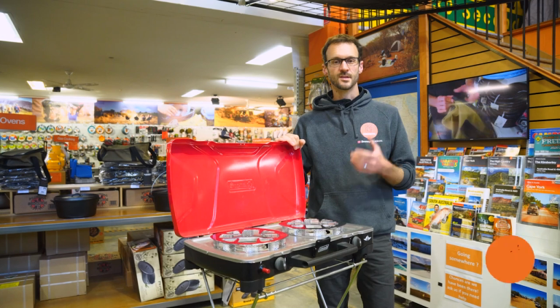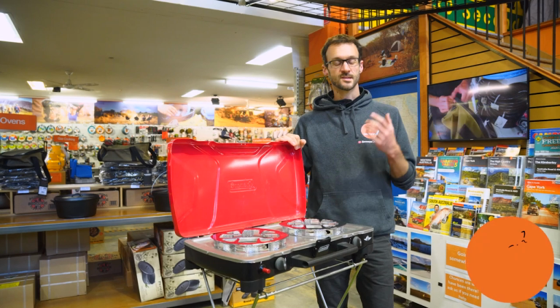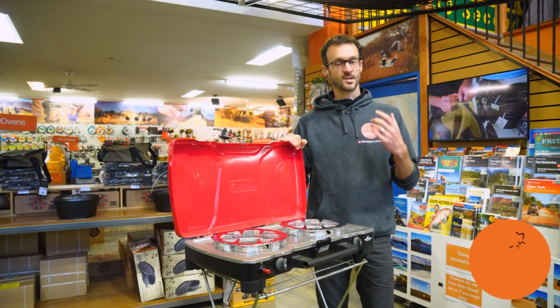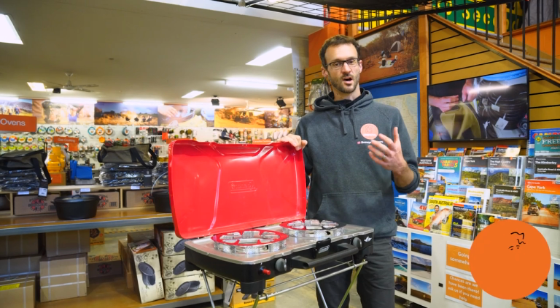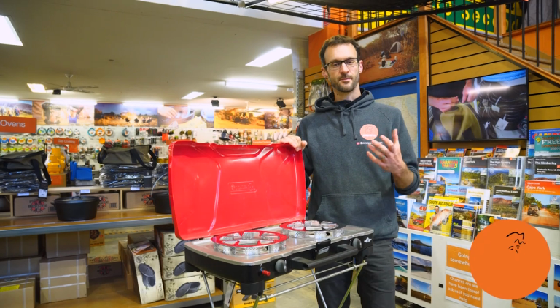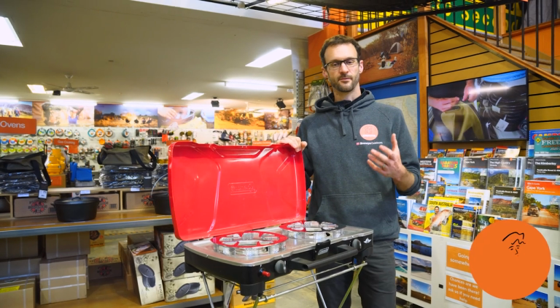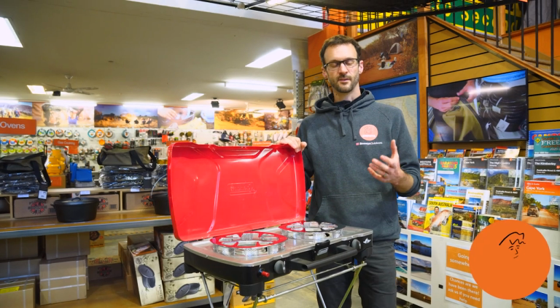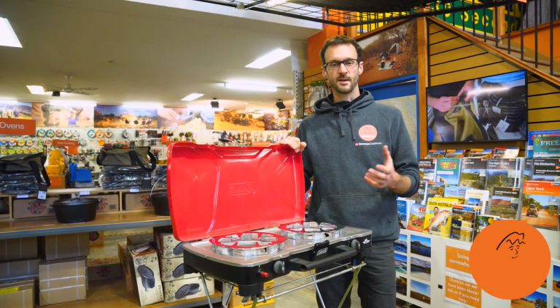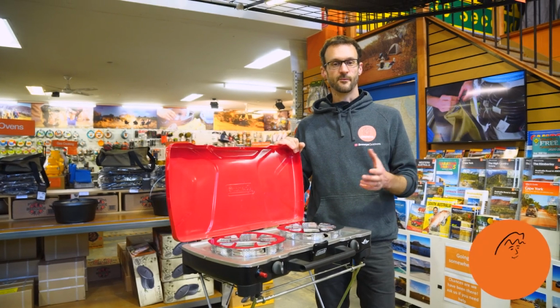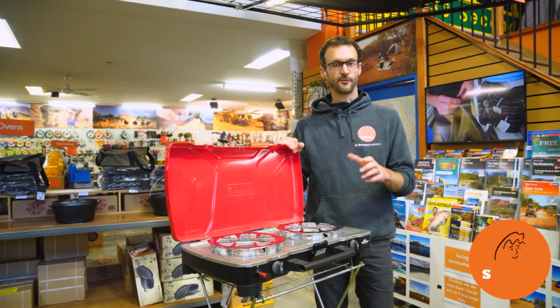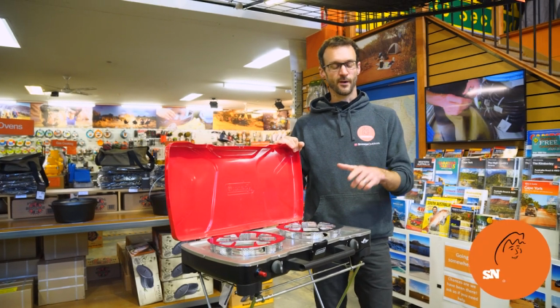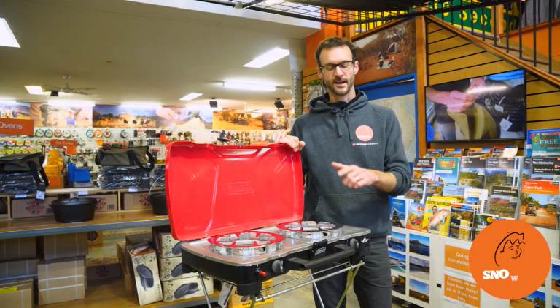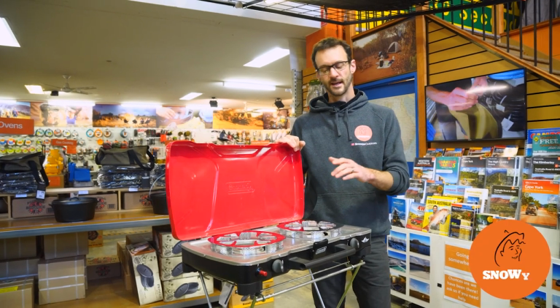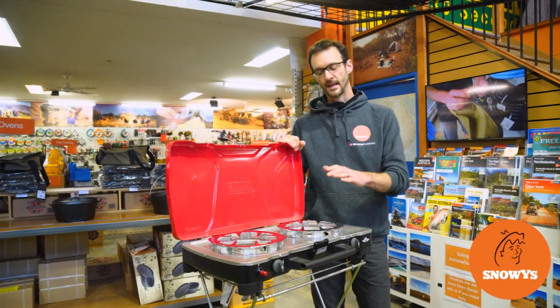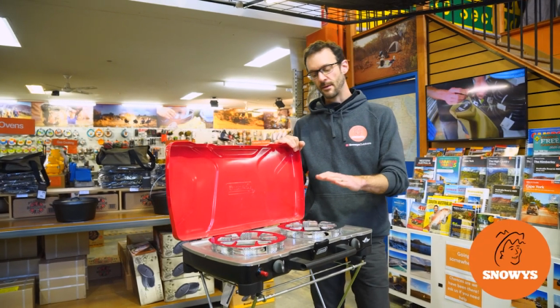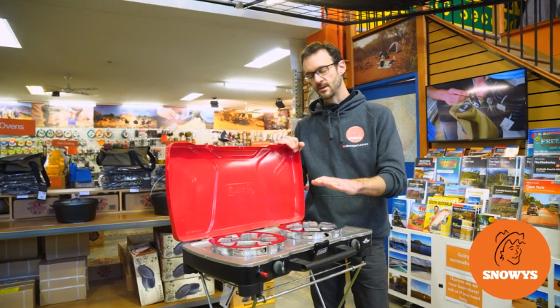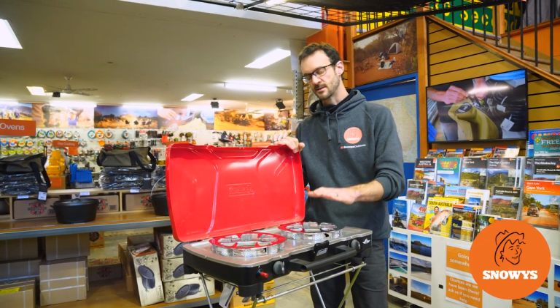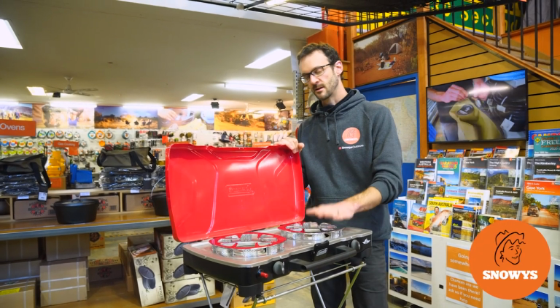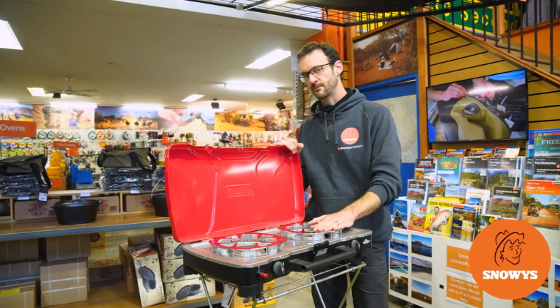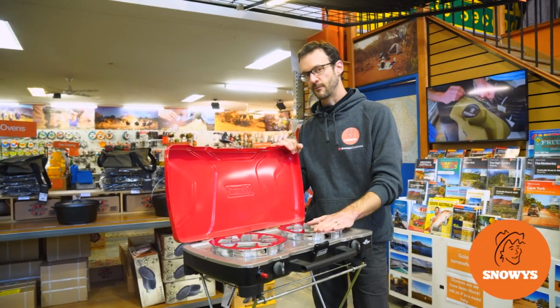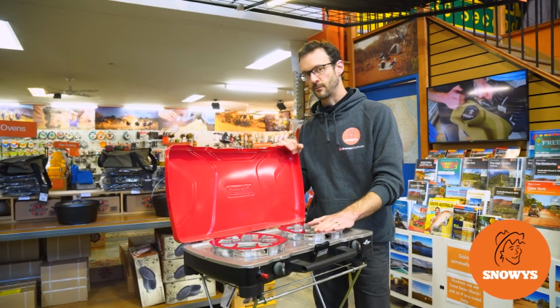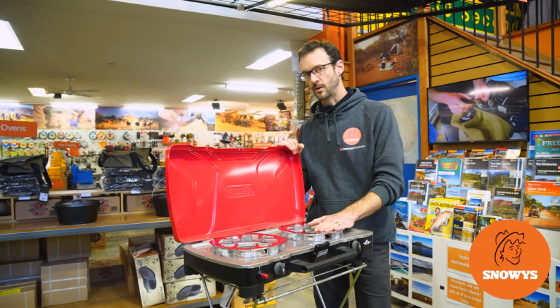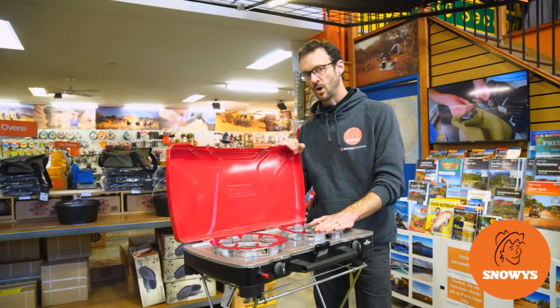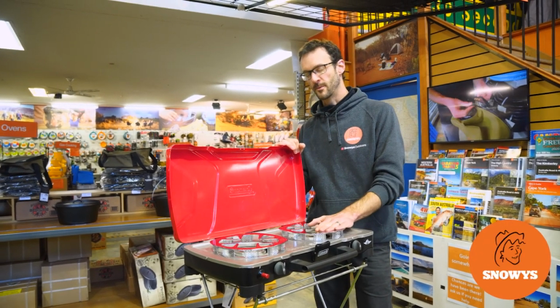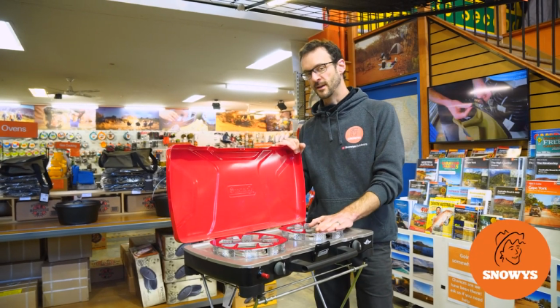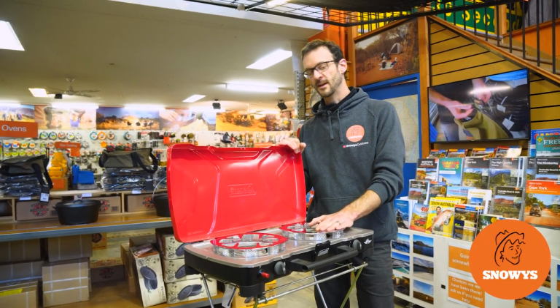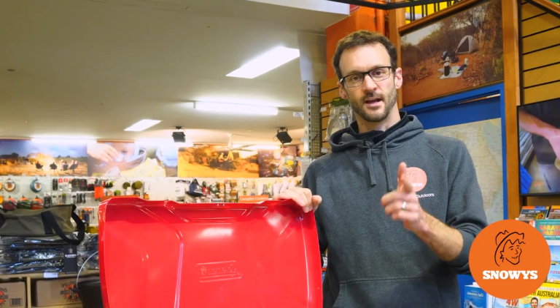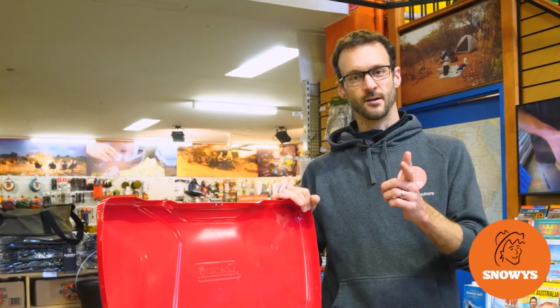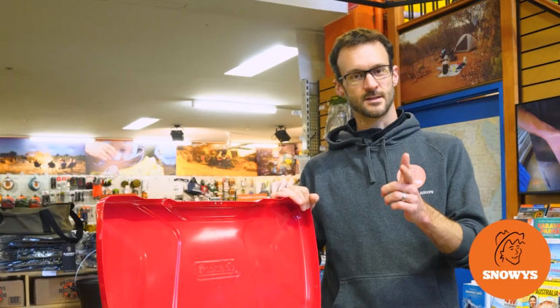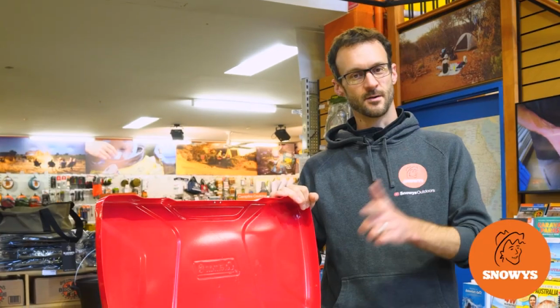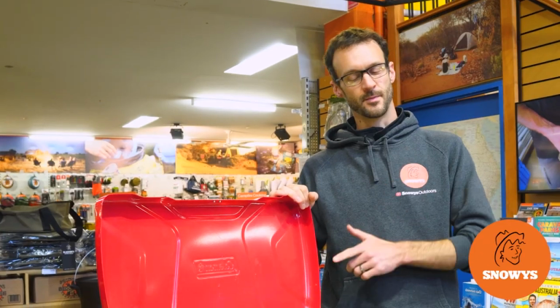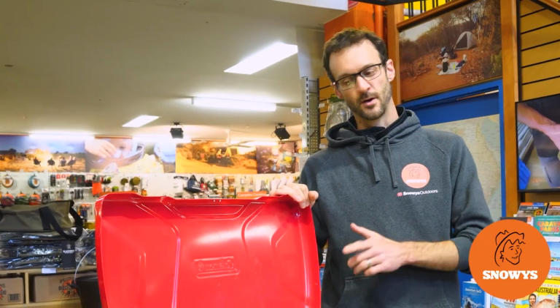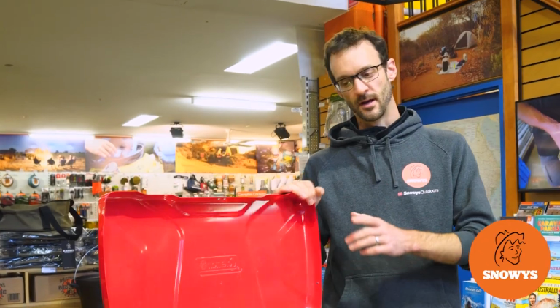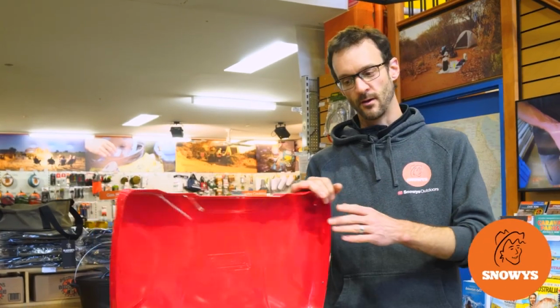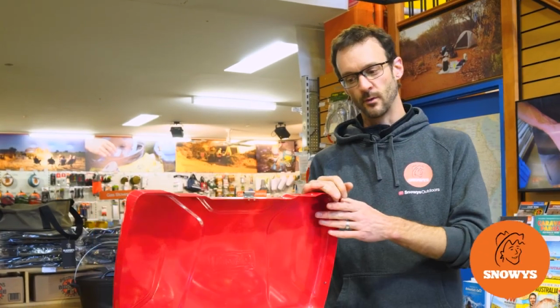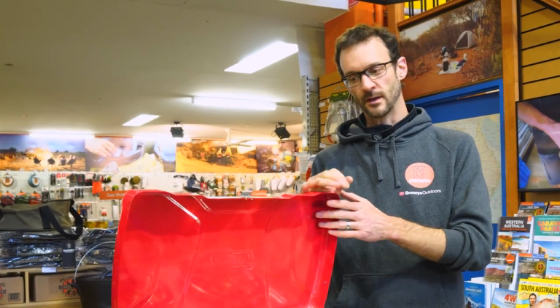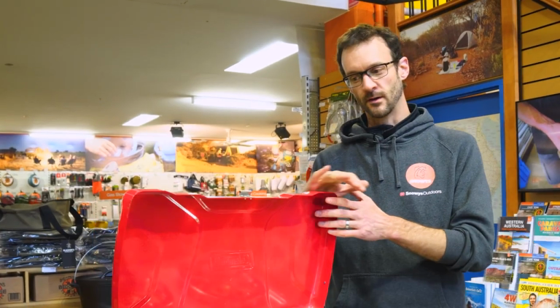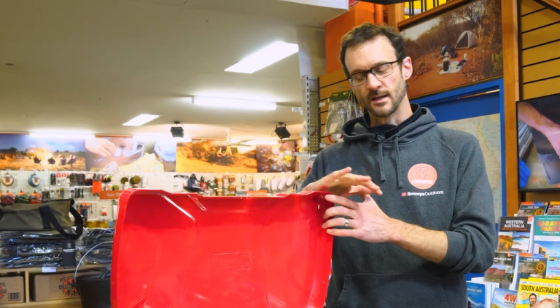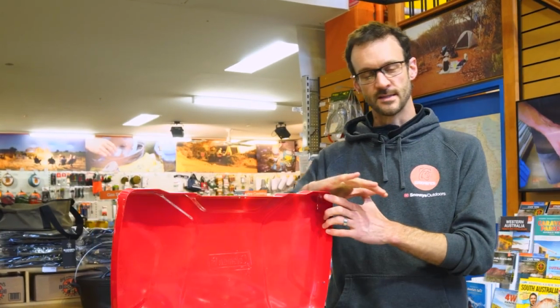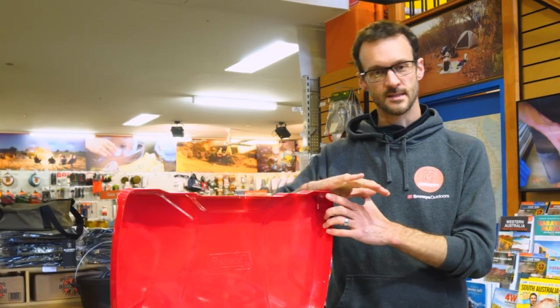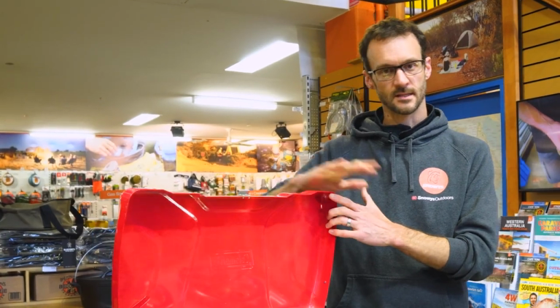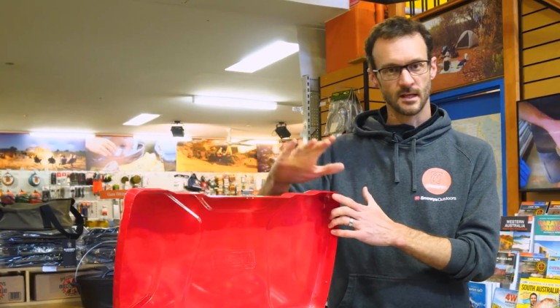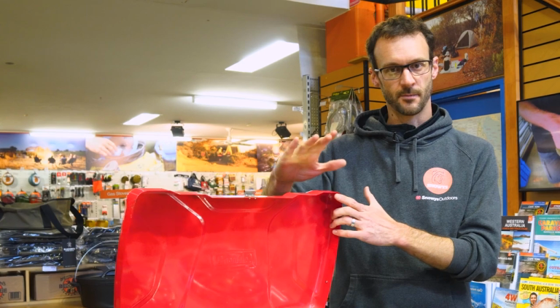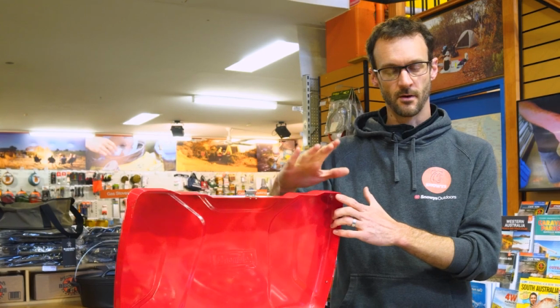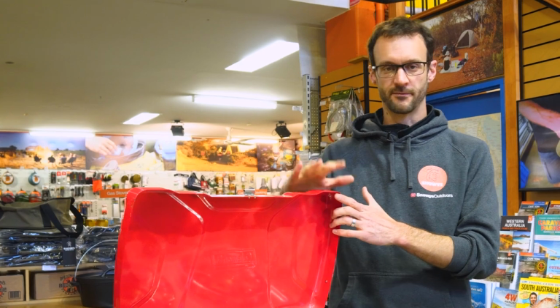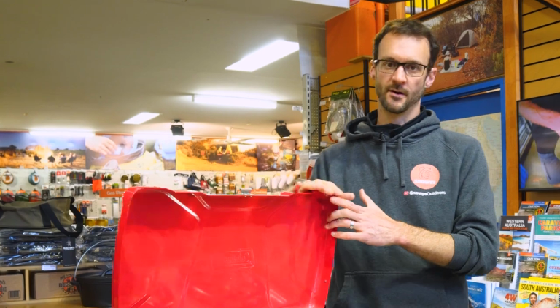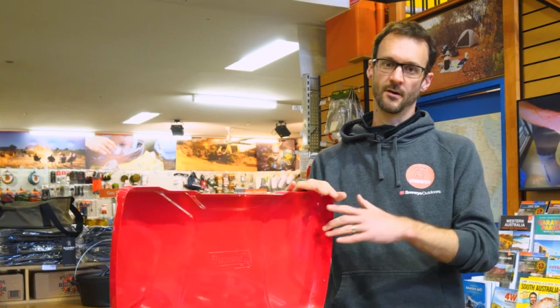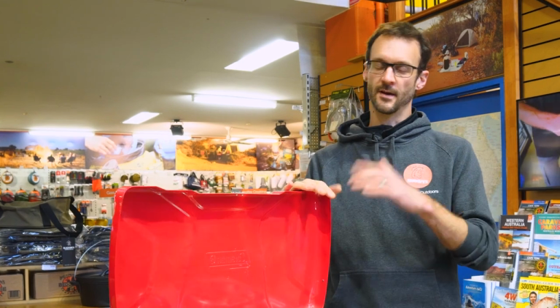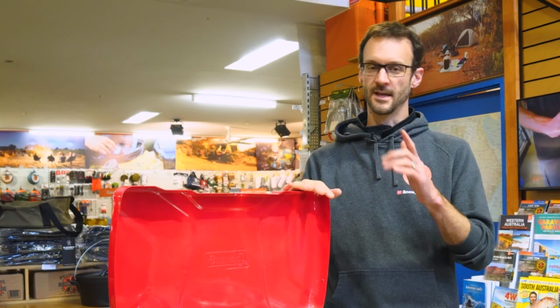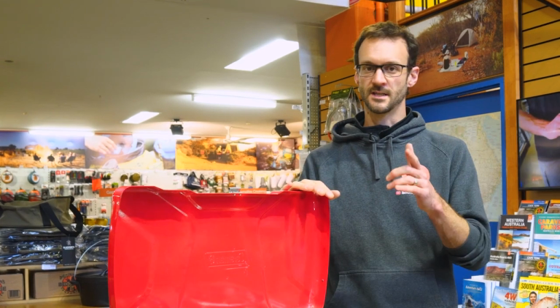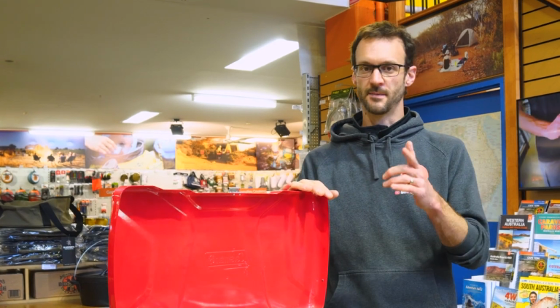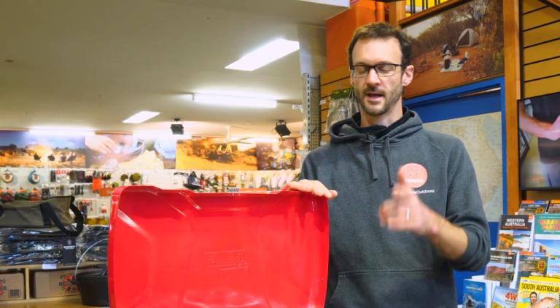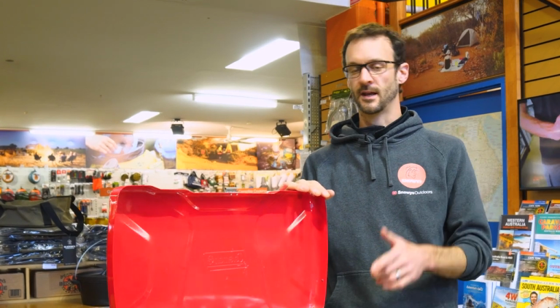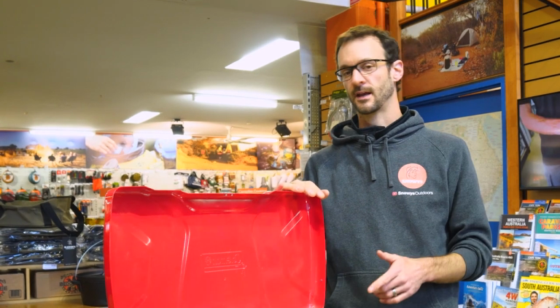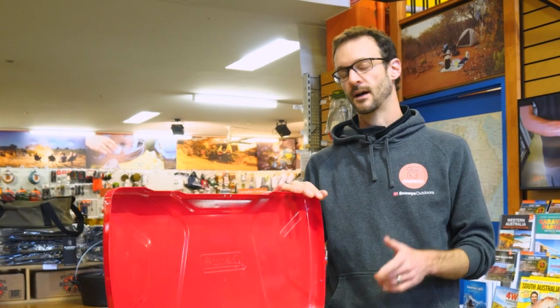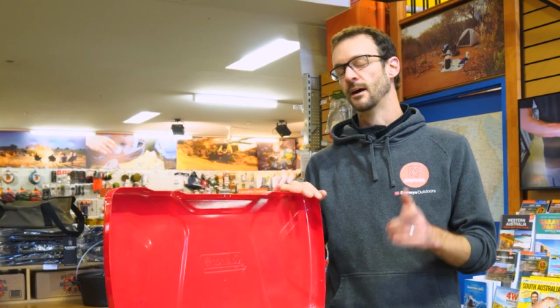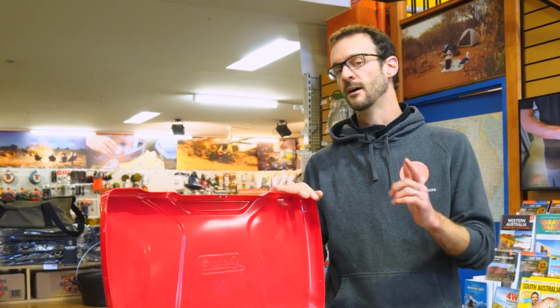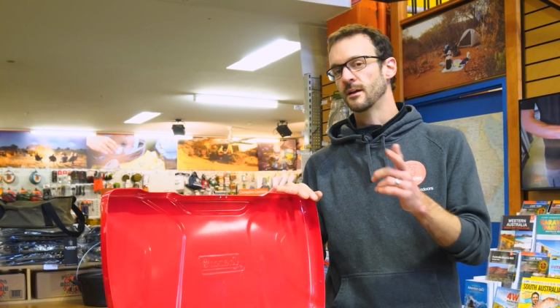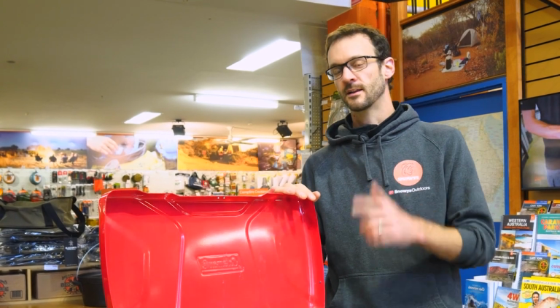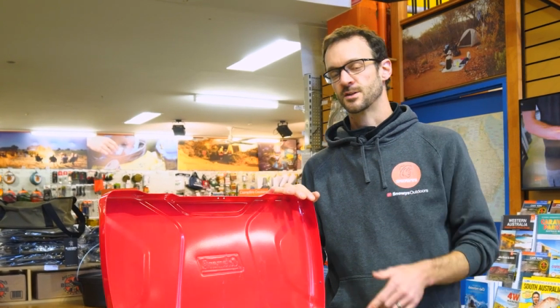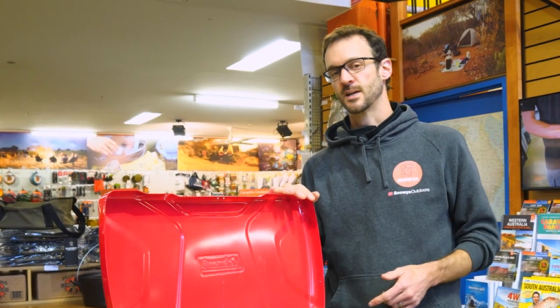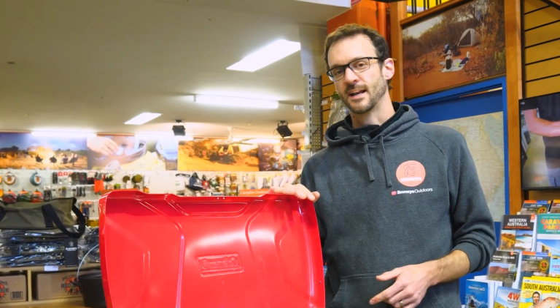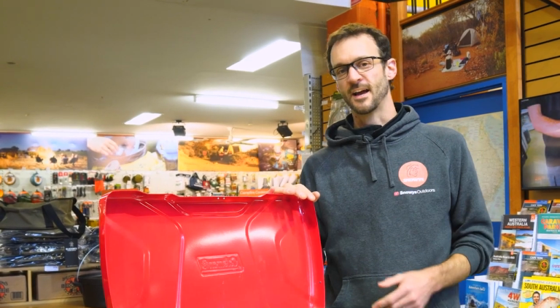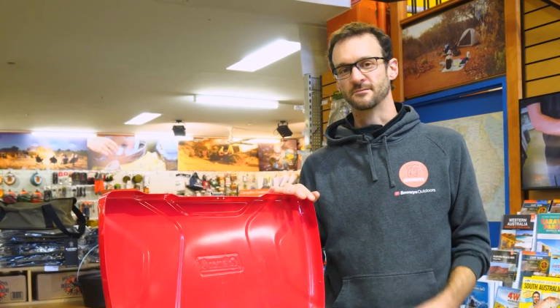This is the Hyperflame Fire Cadet Camping Stove from Coleman. A nice hot burner with a sleek profile, easy to pack in your car. Let's check it out.